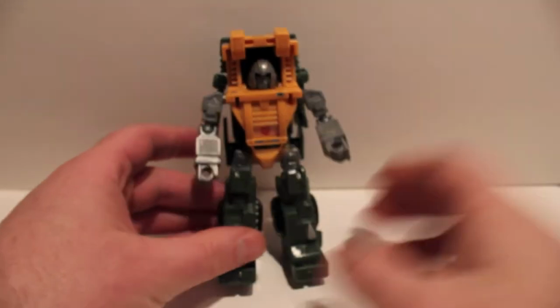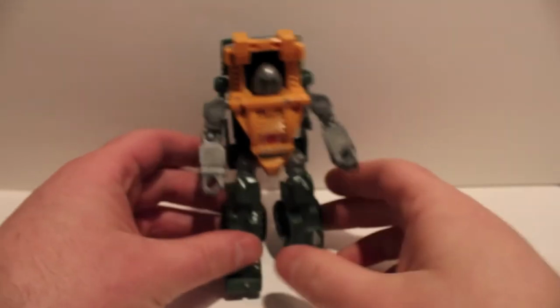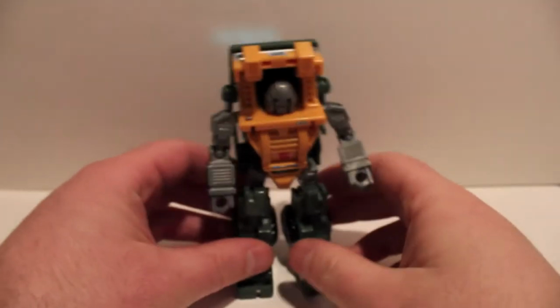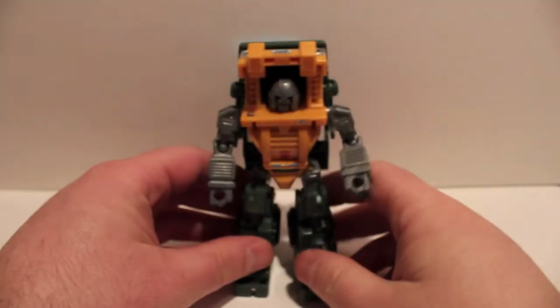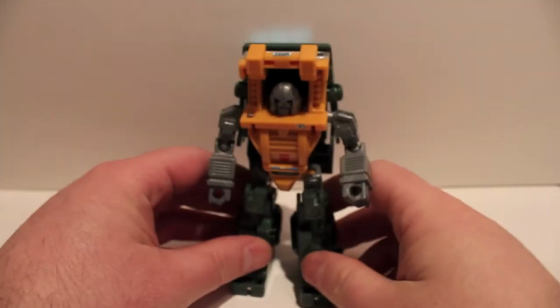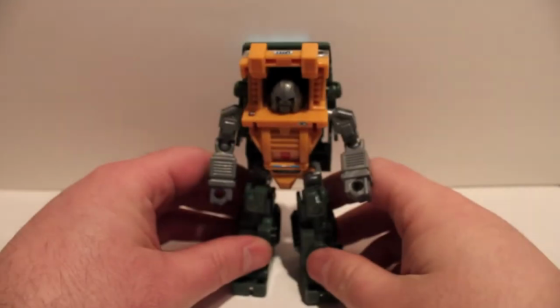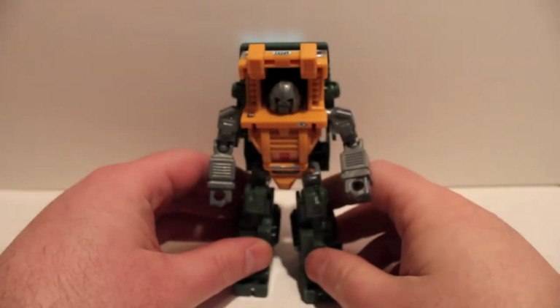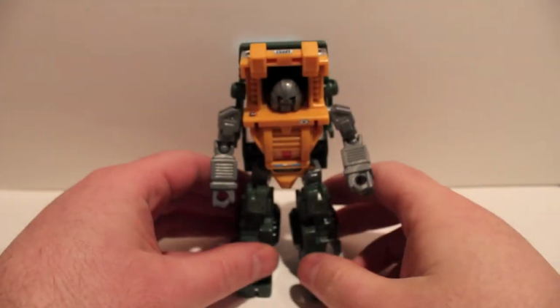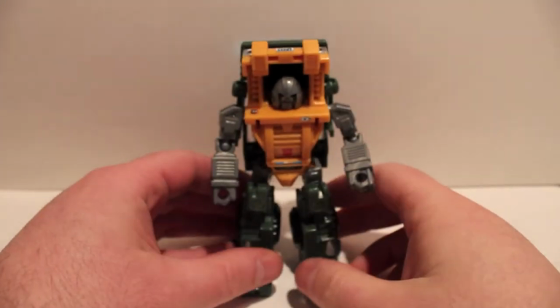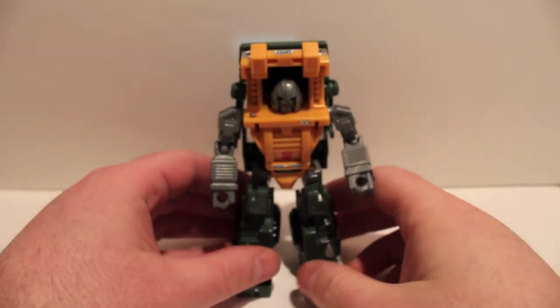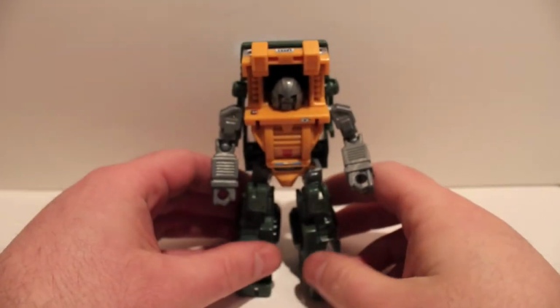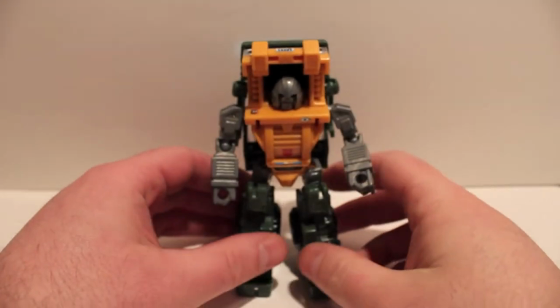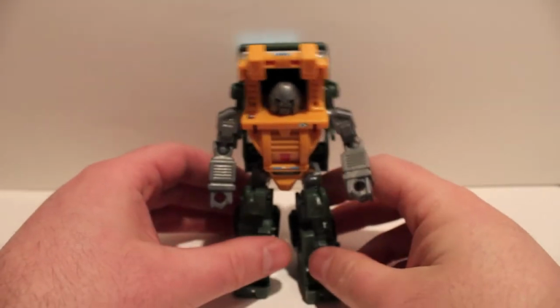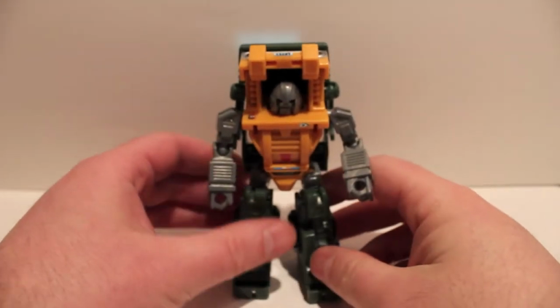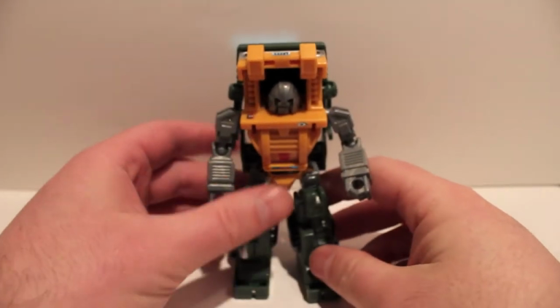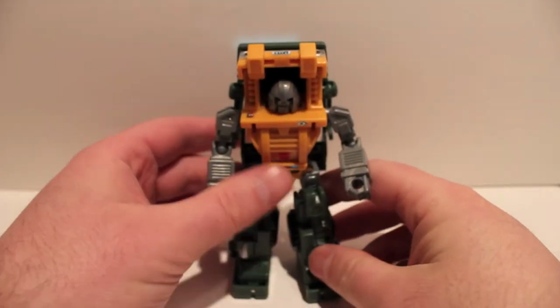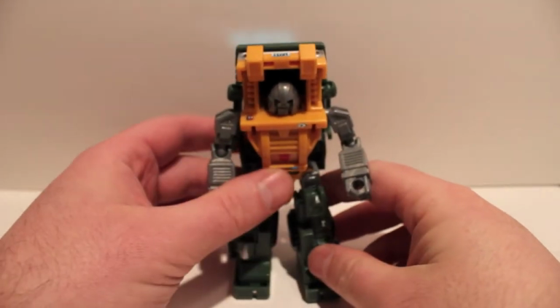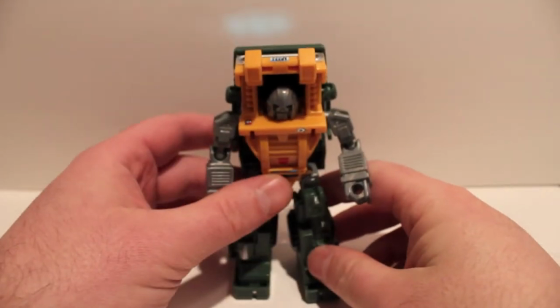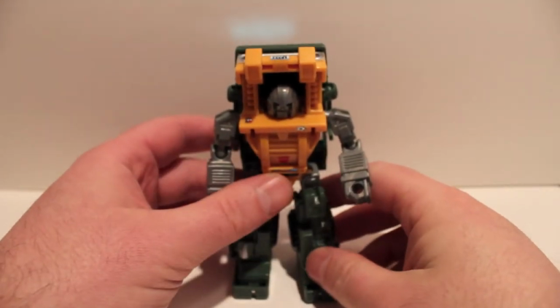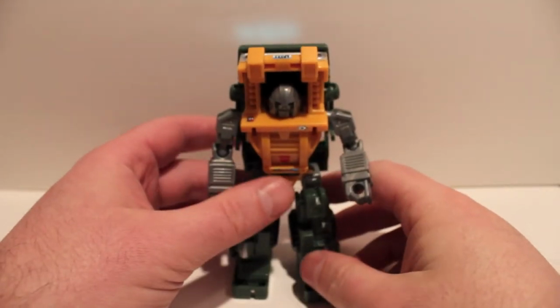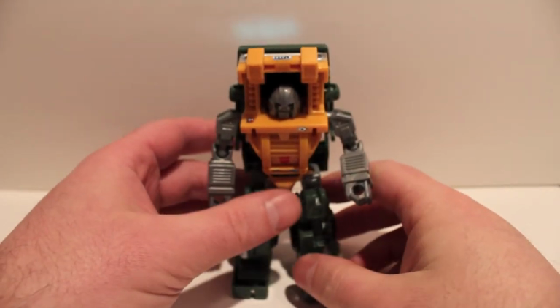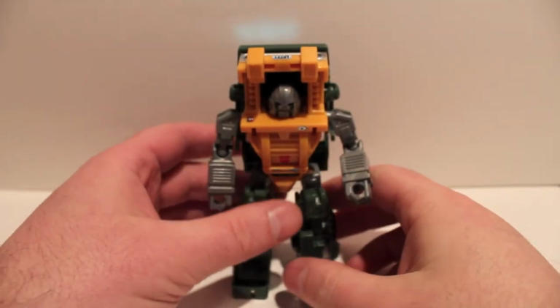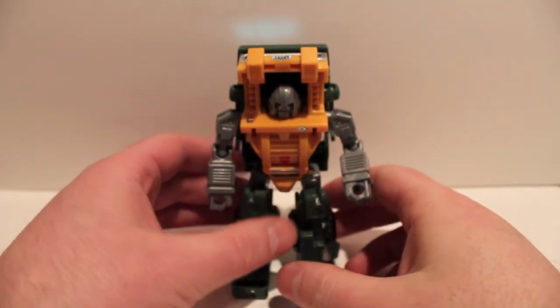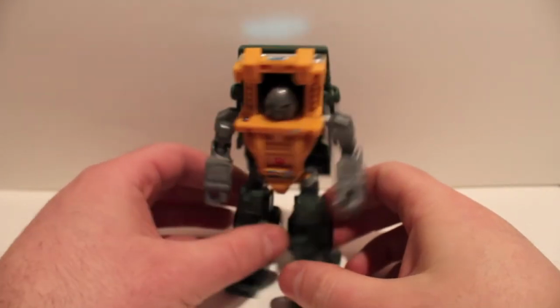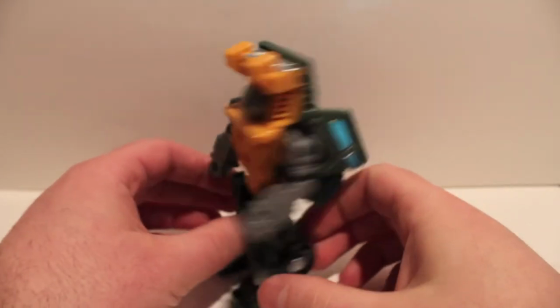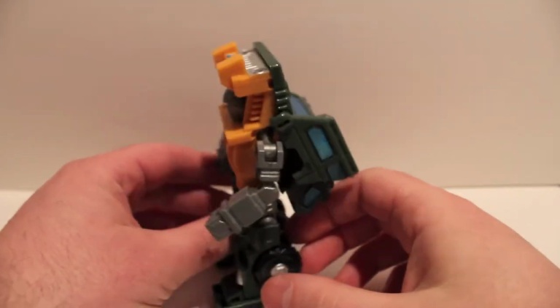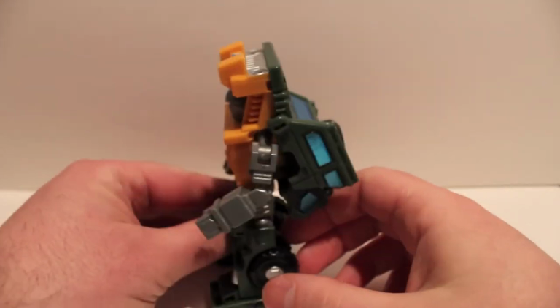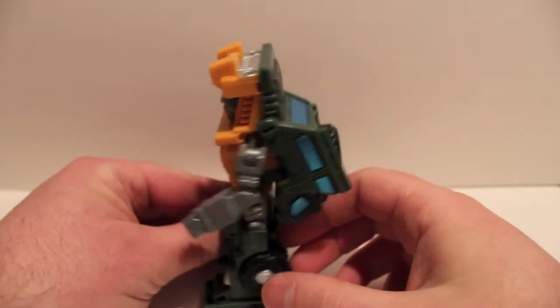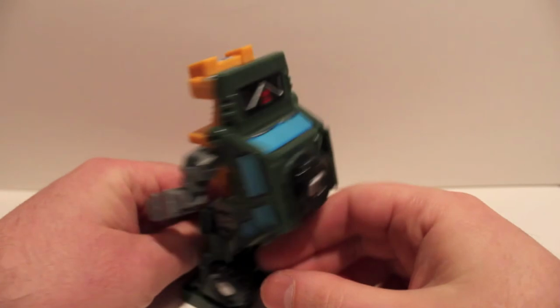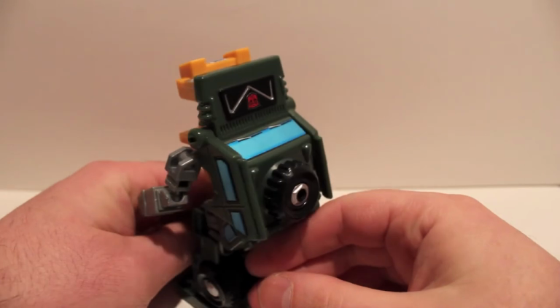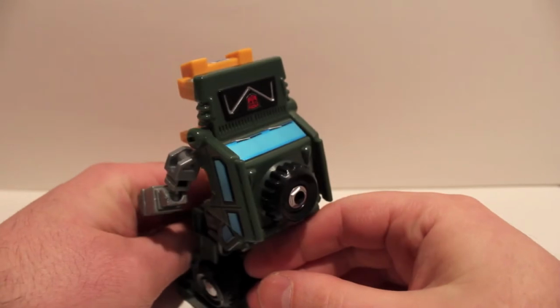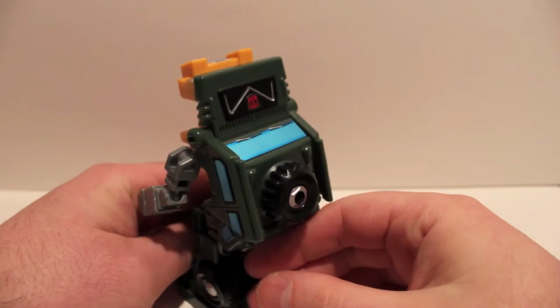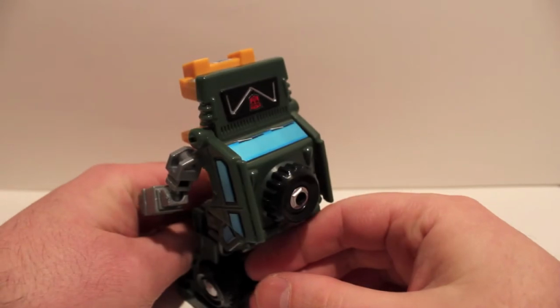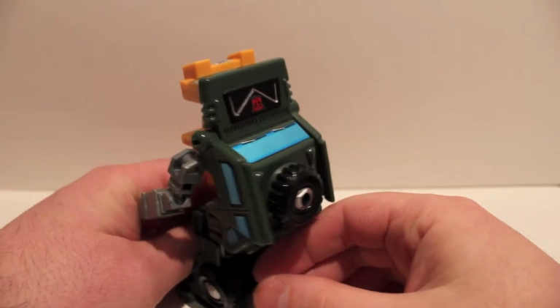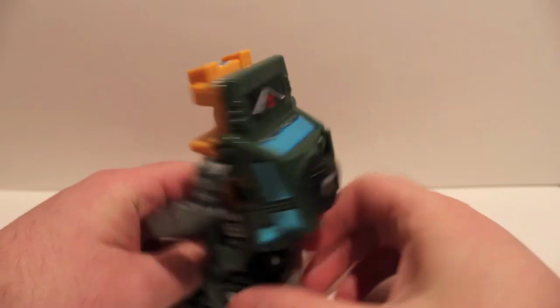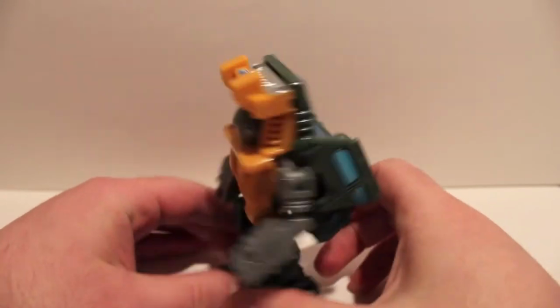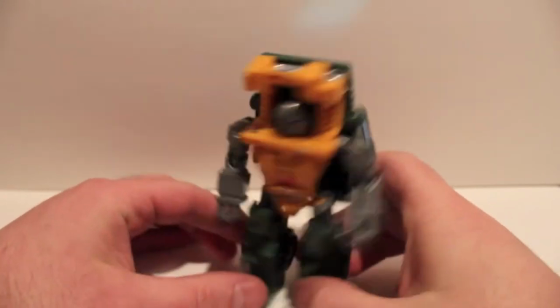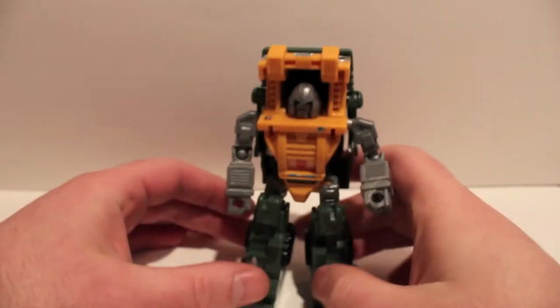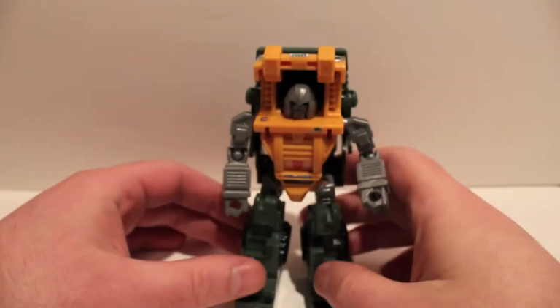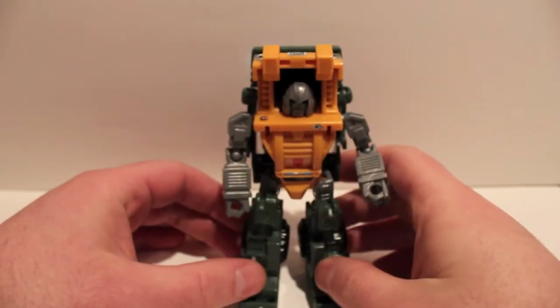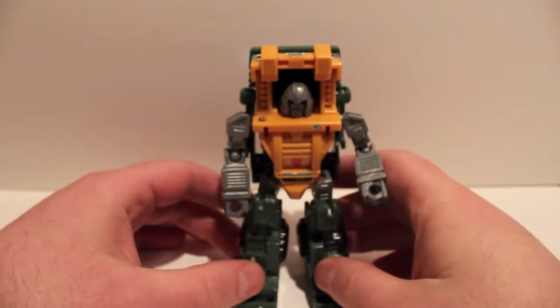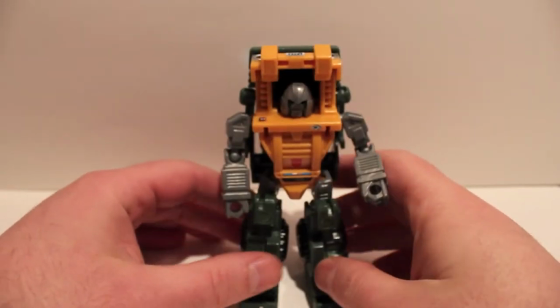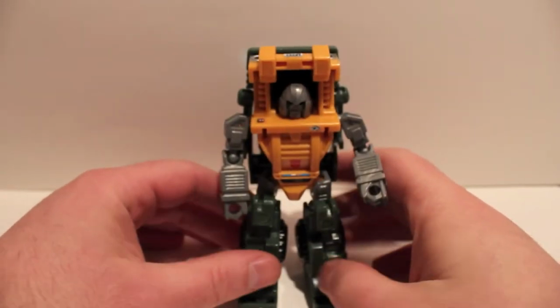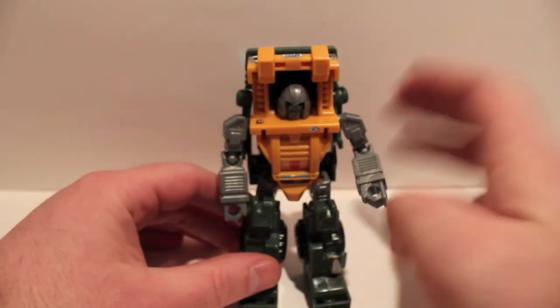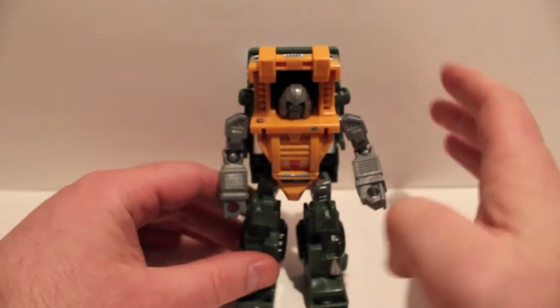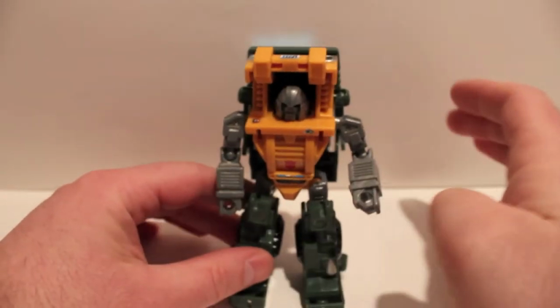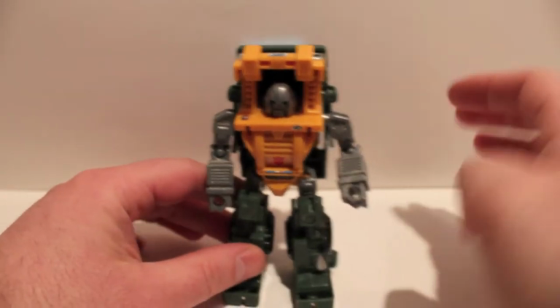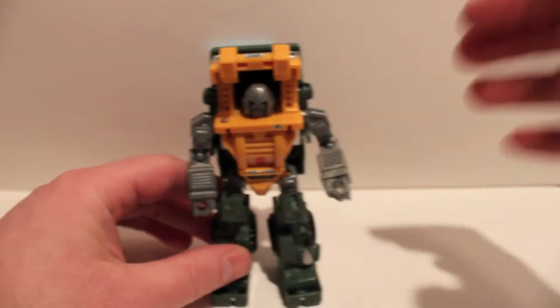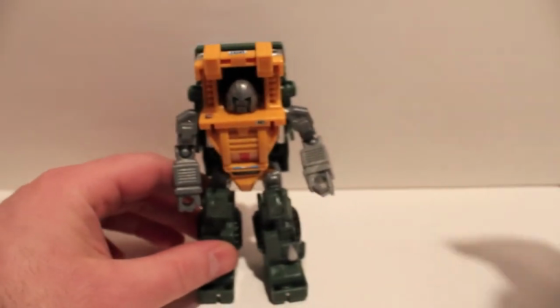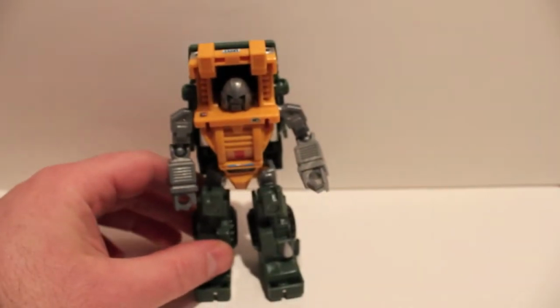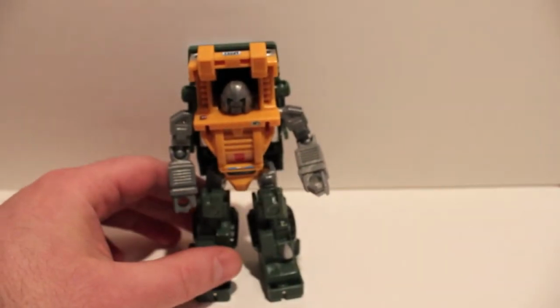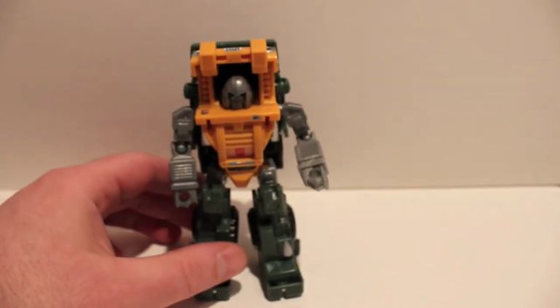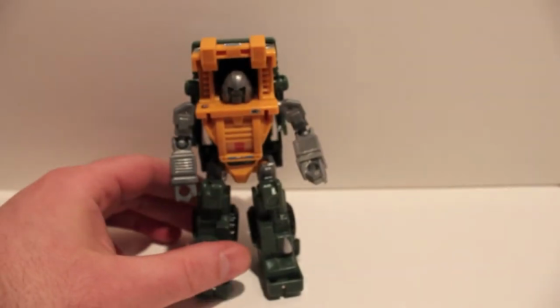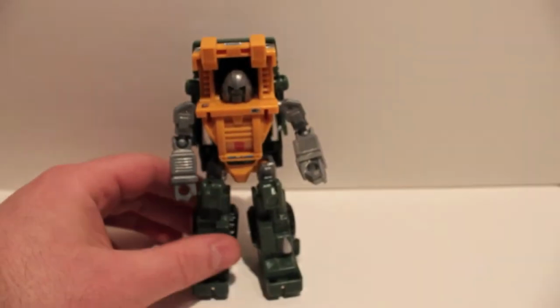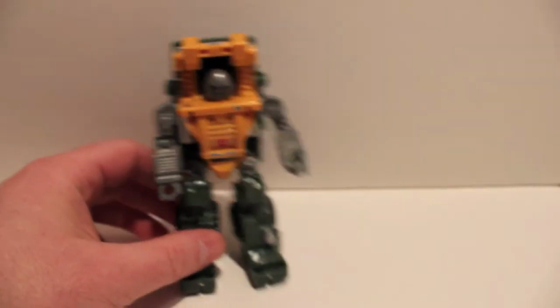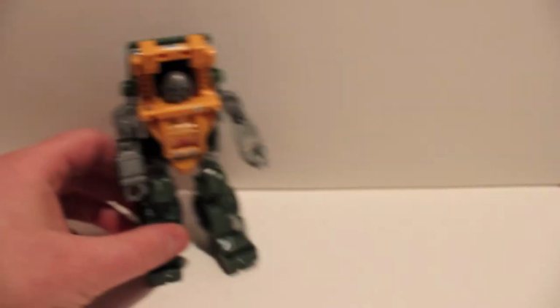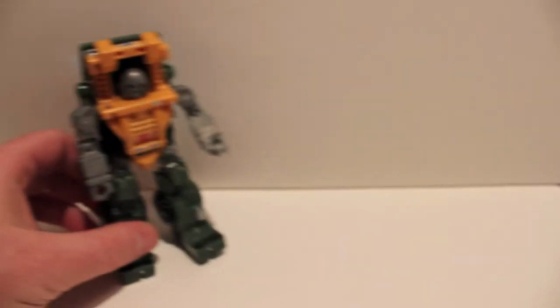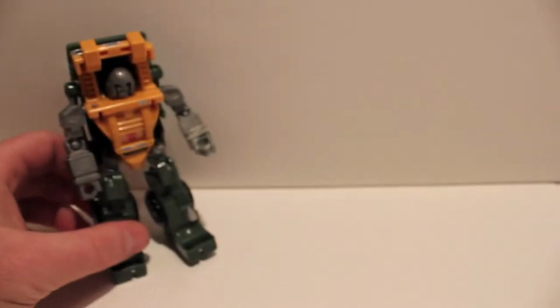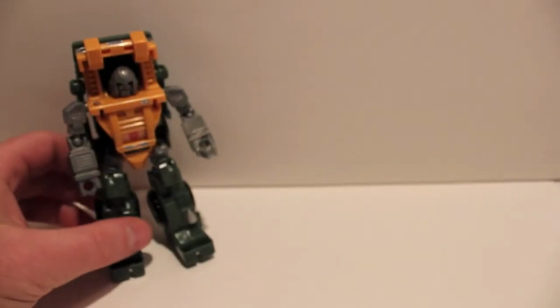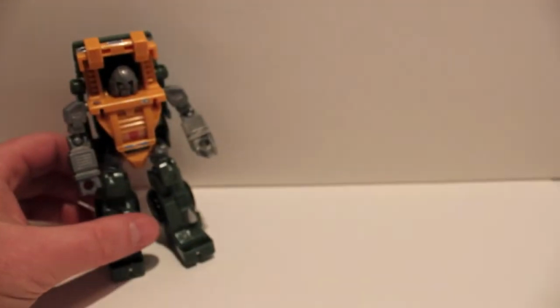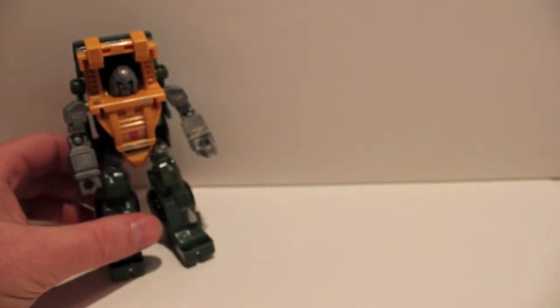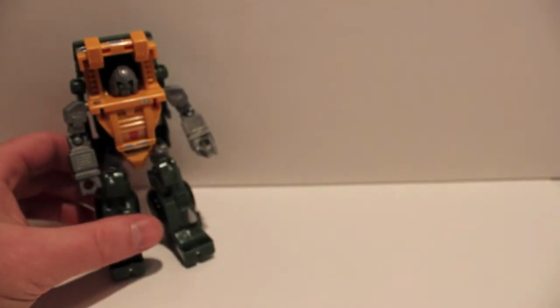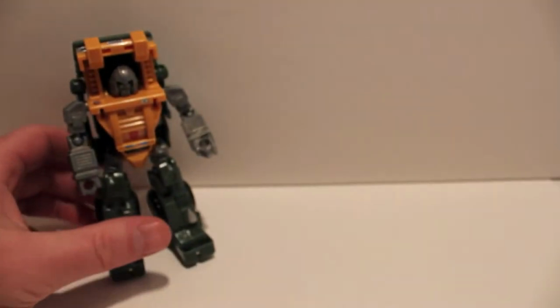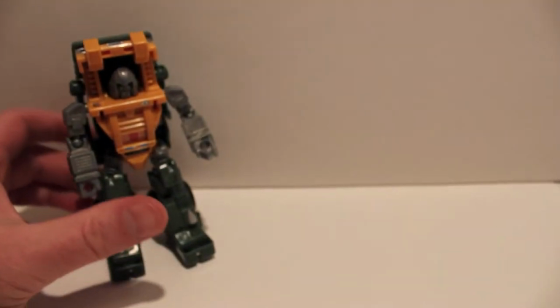So in robot mode it's not as overwhelming as it is in vehicle mode, but it is a nice lot of little touches that make it really cool.